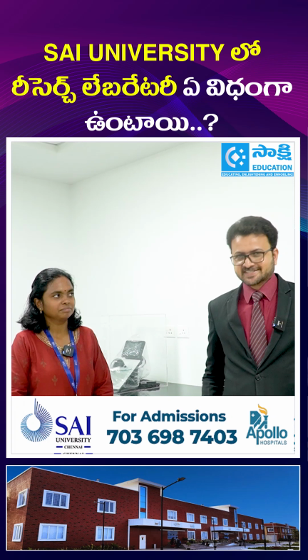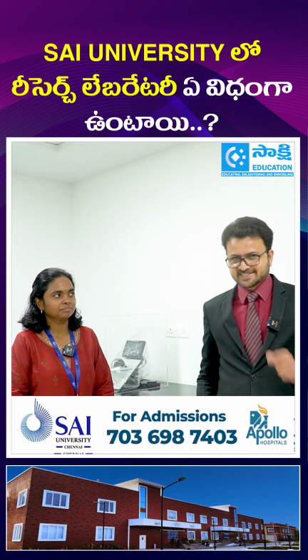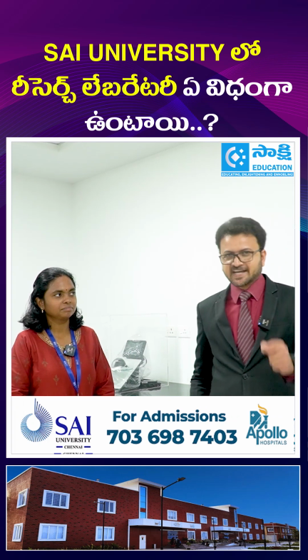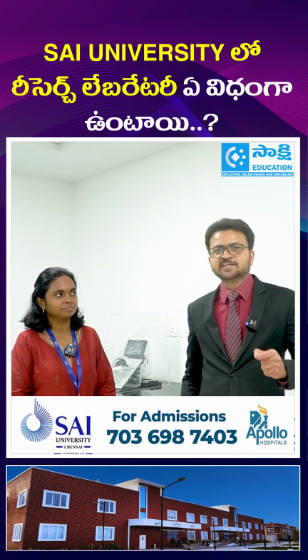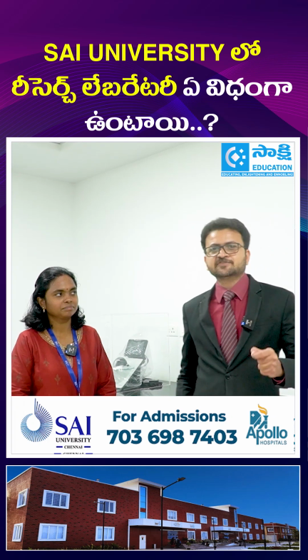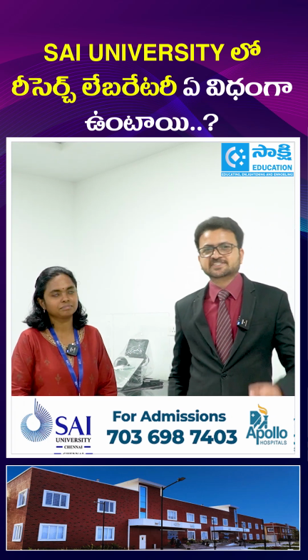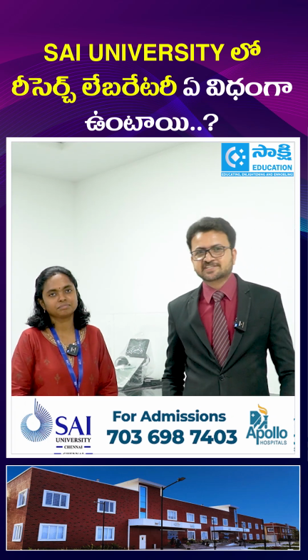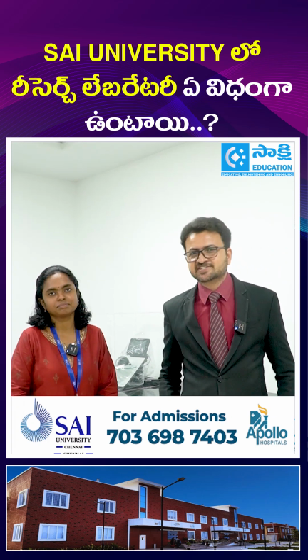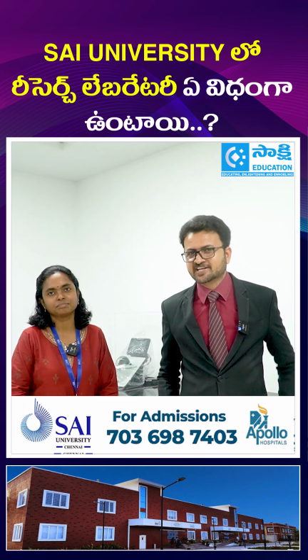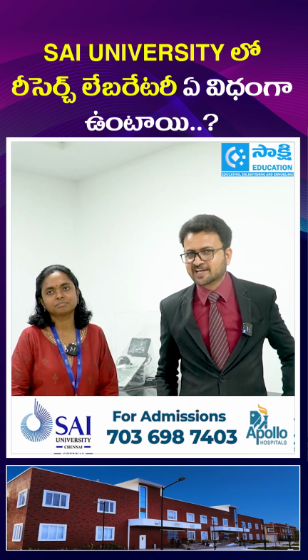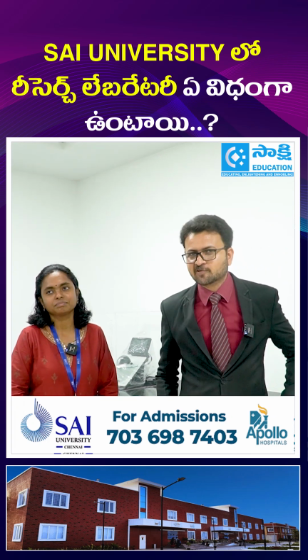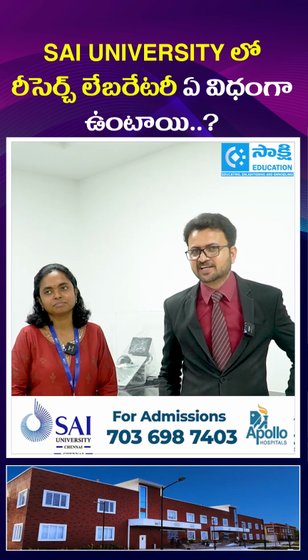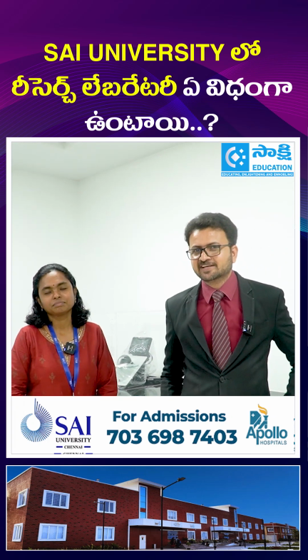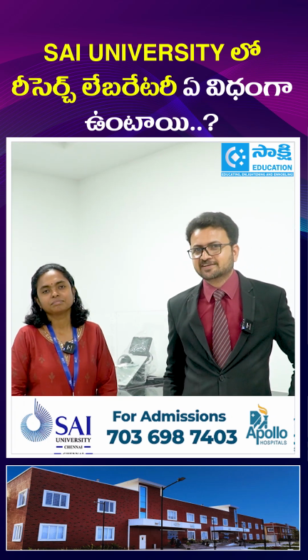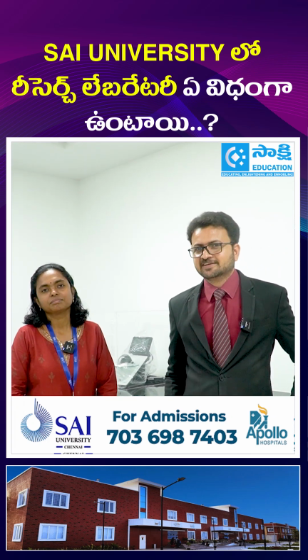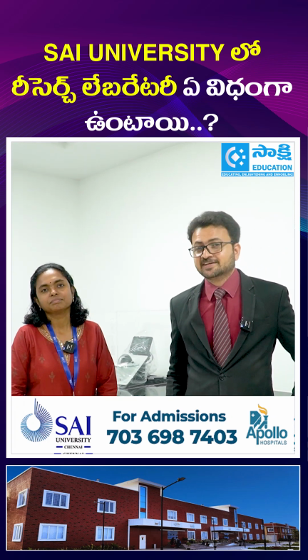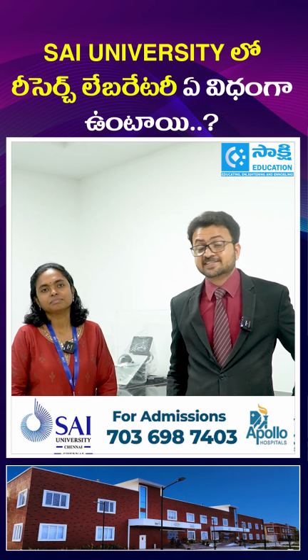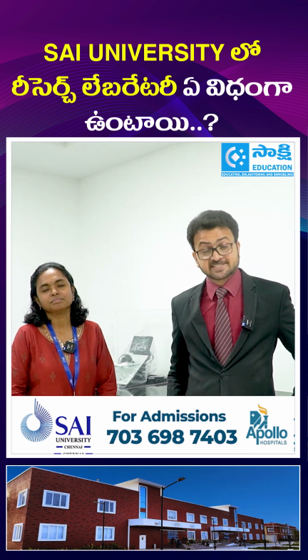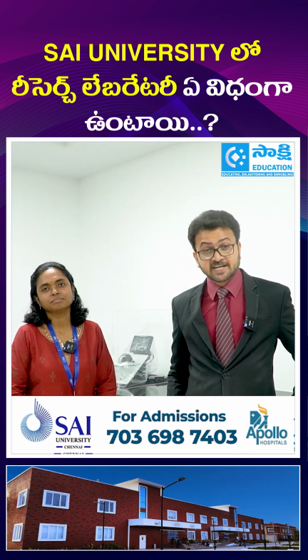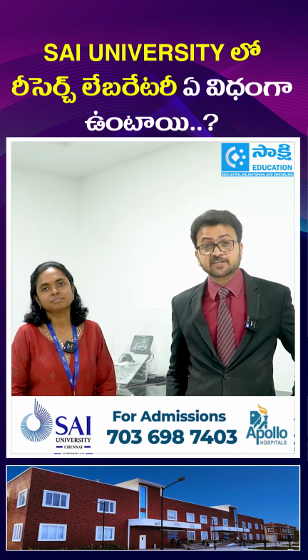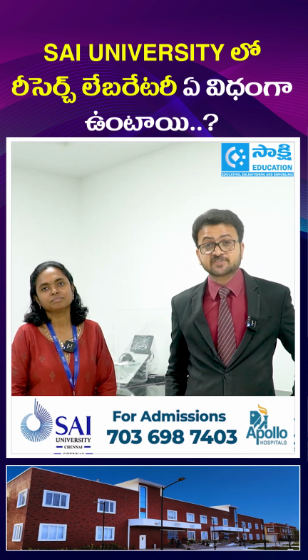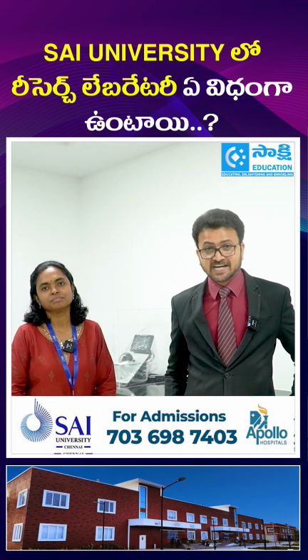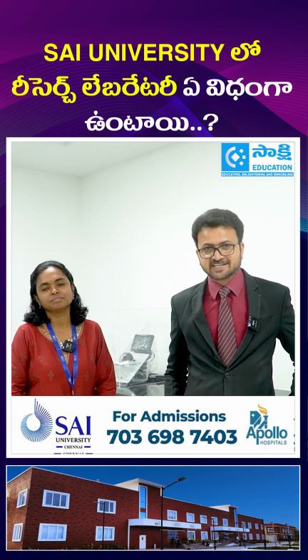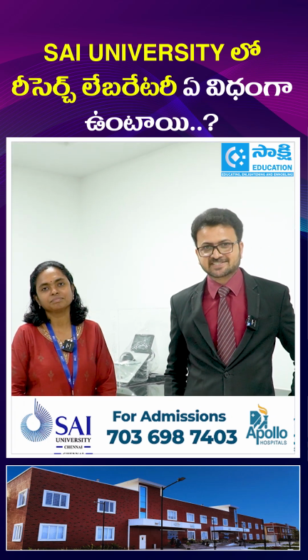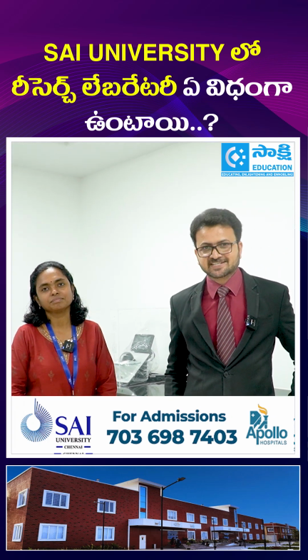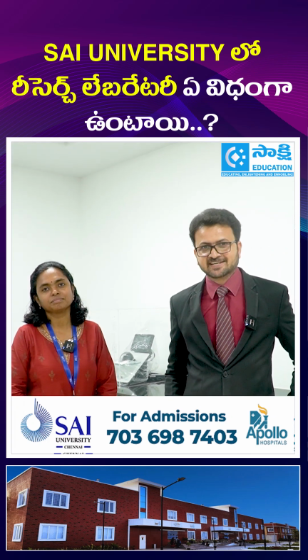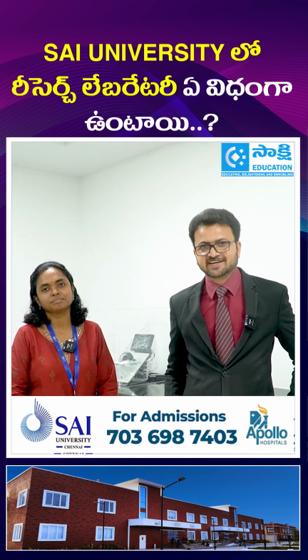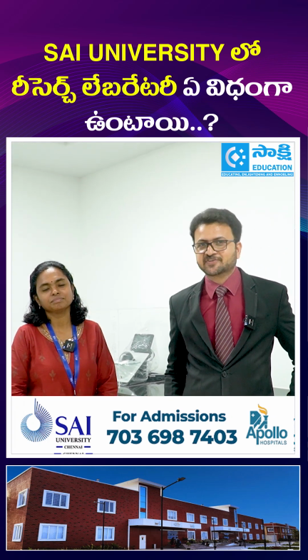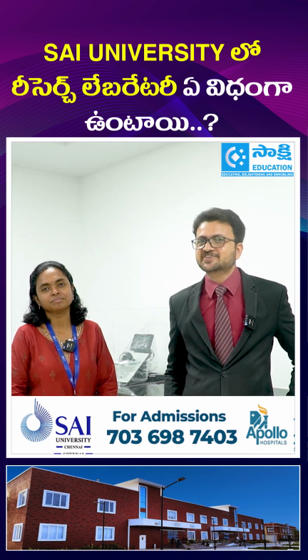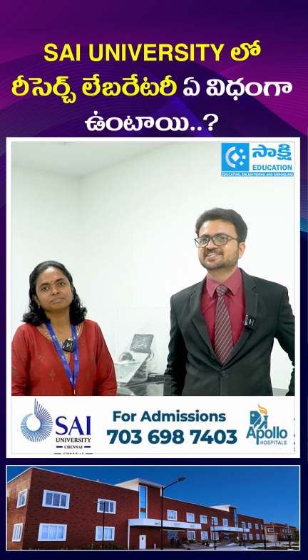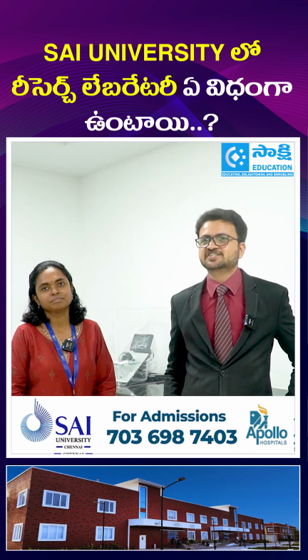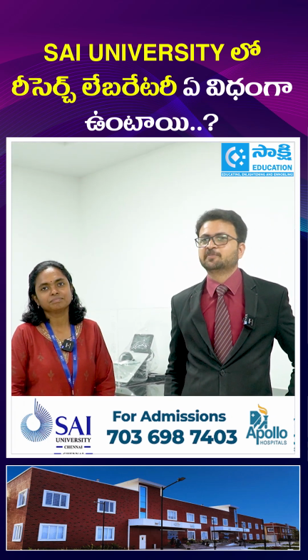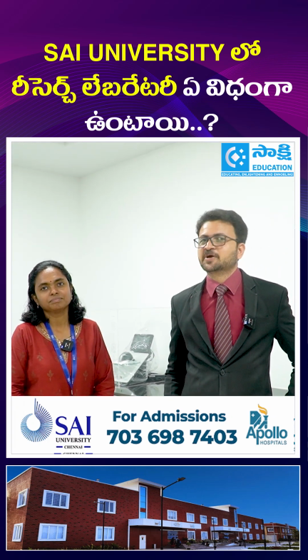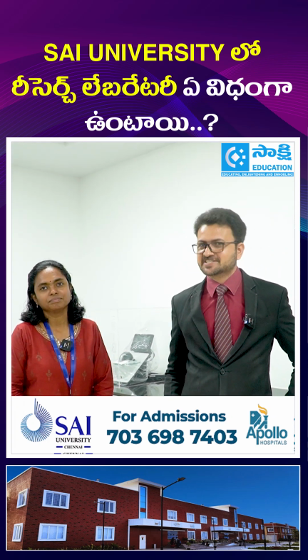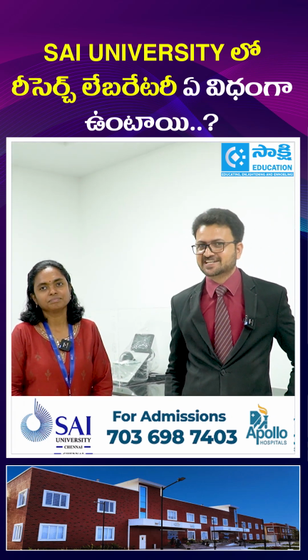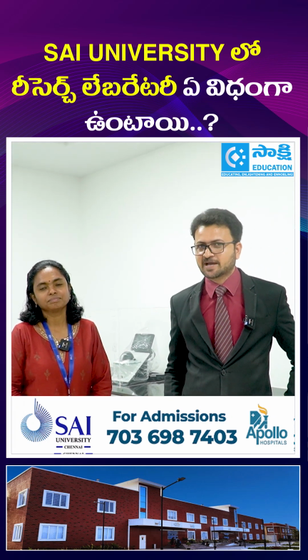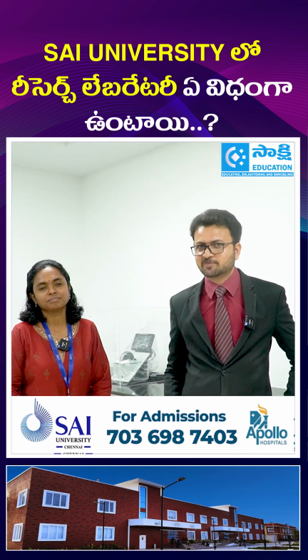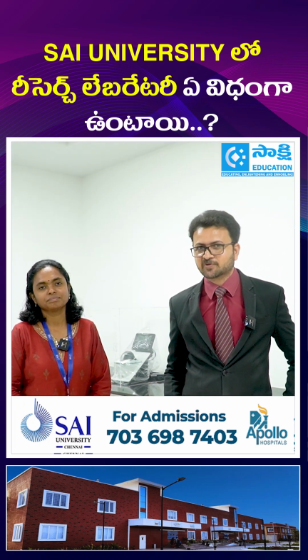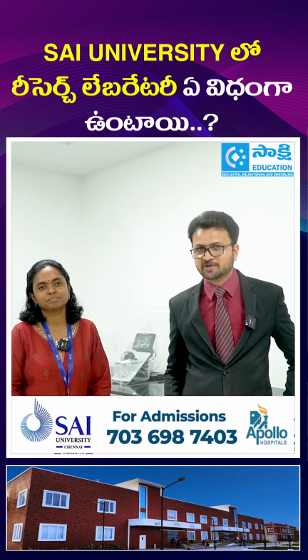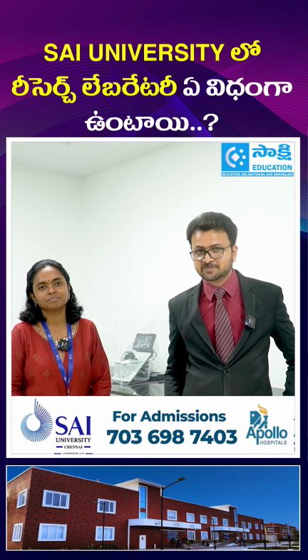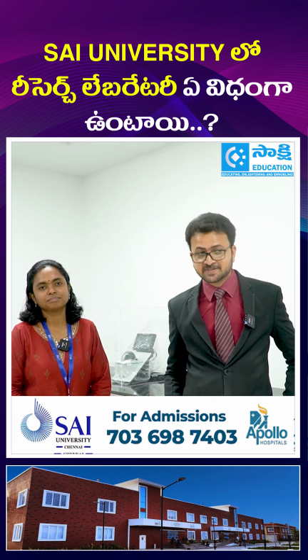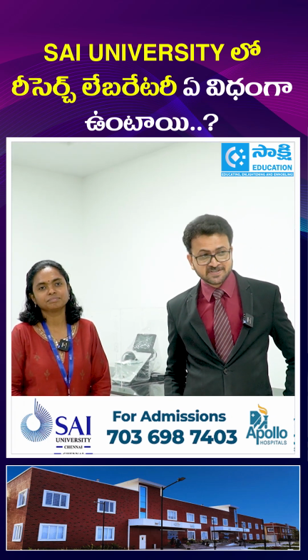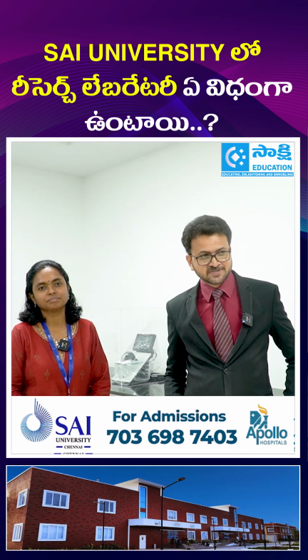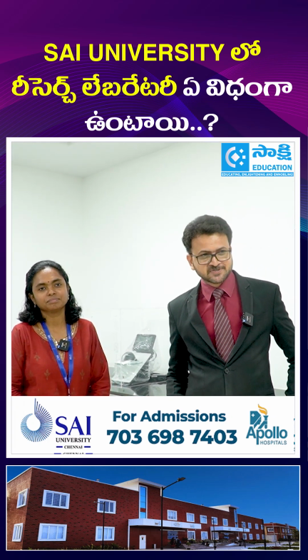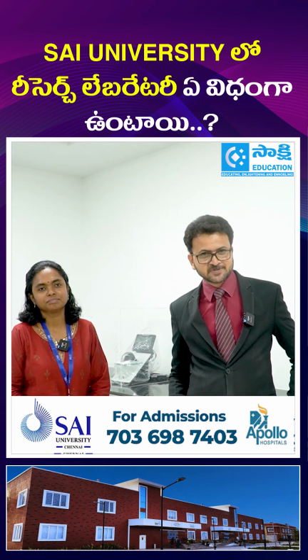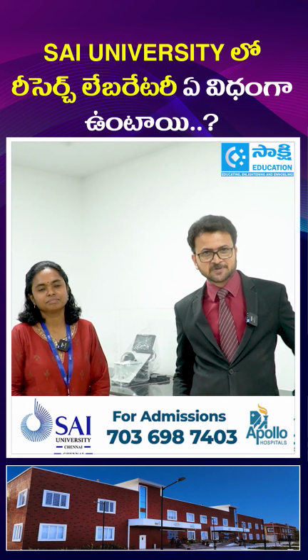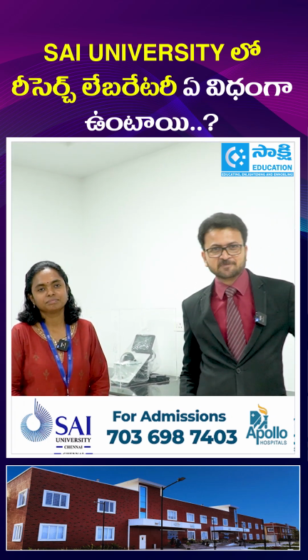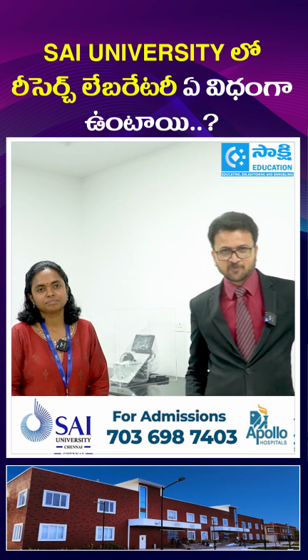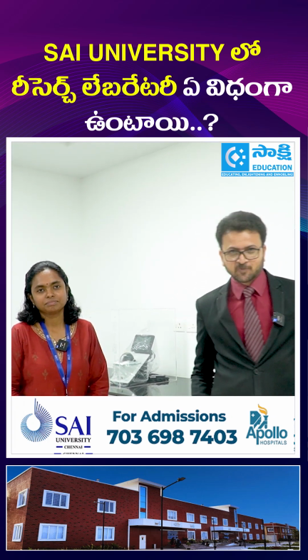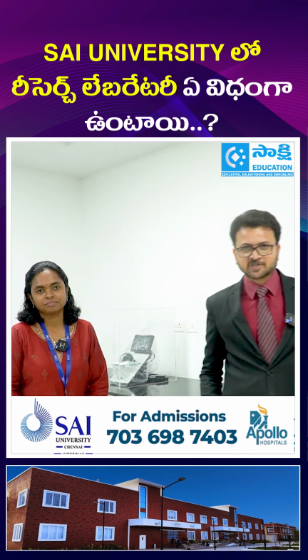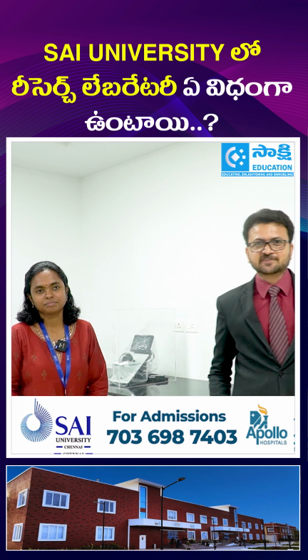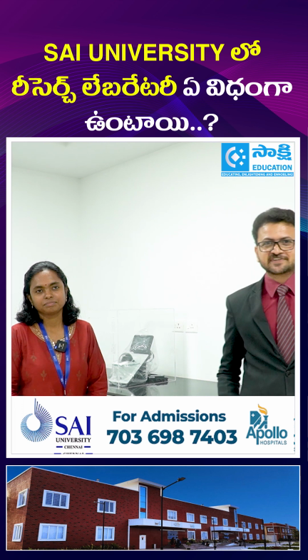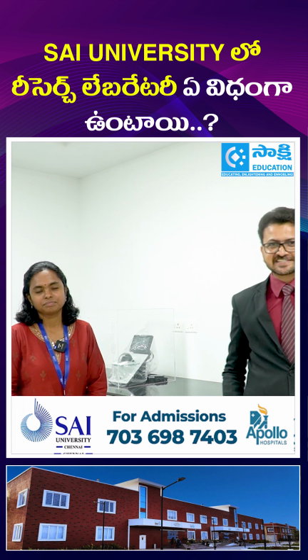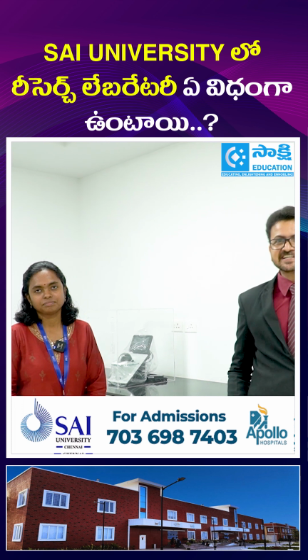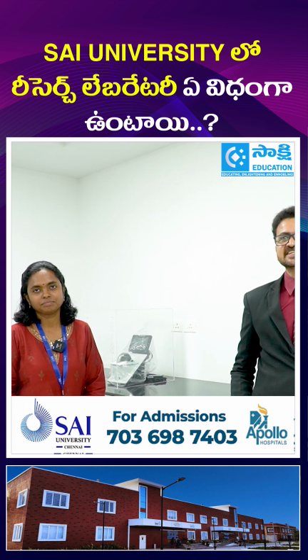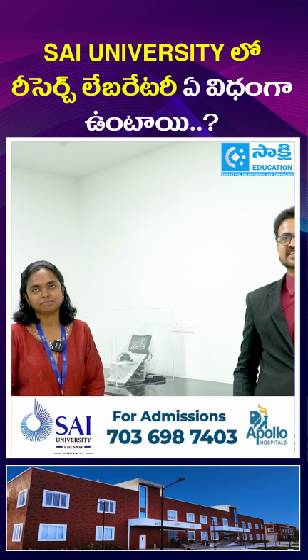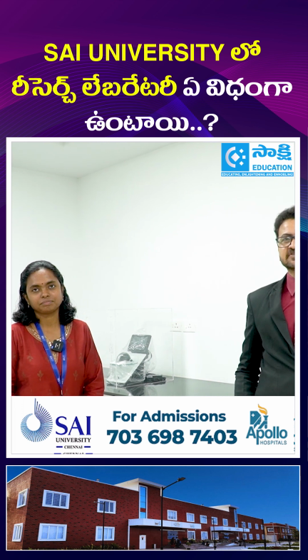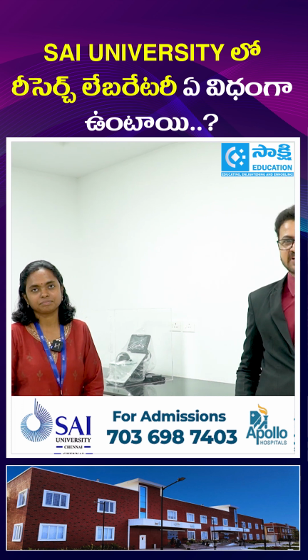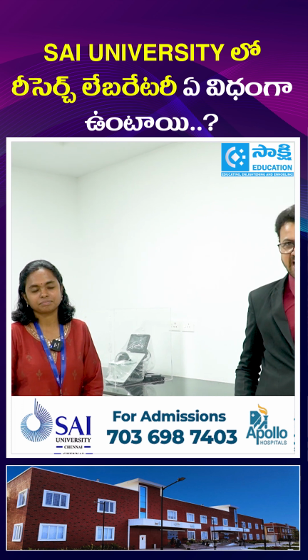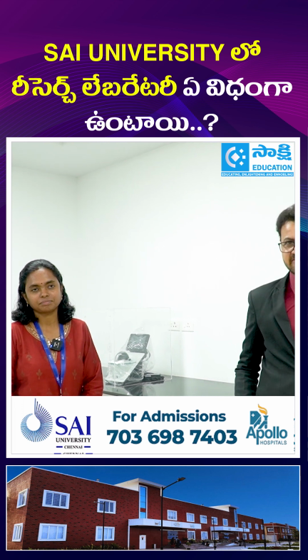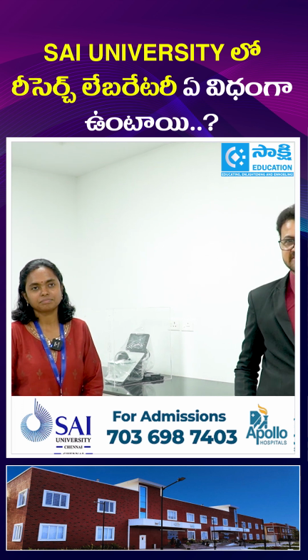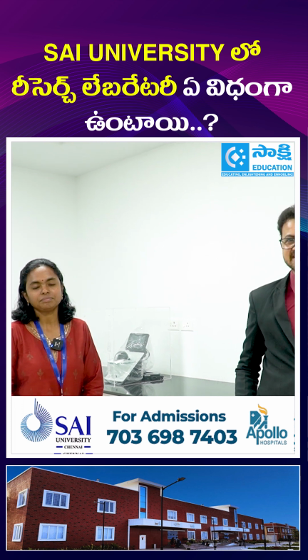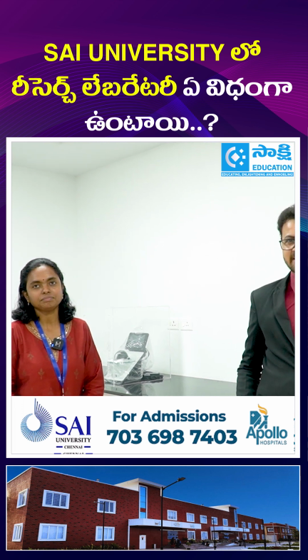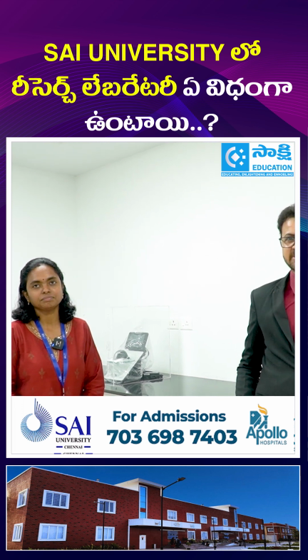Sai University Chennai. This is a state of the art research biotech lab. So, what are the facilities that we have in this lab?